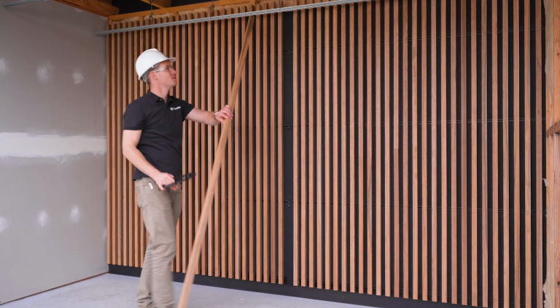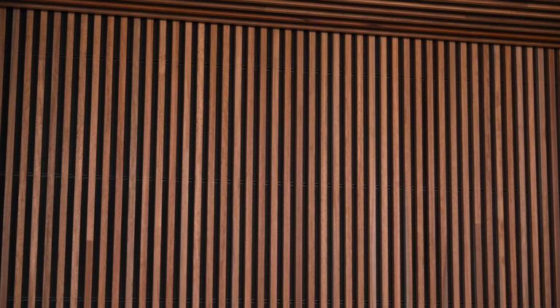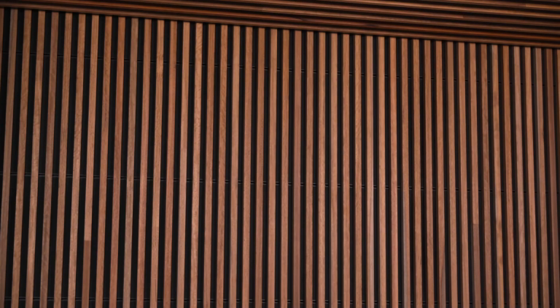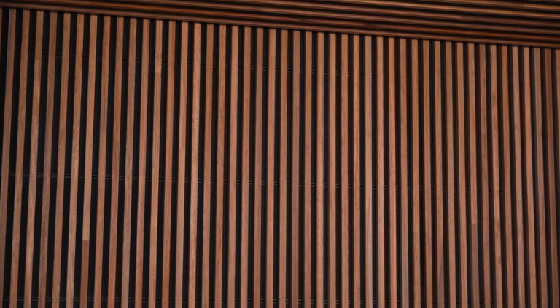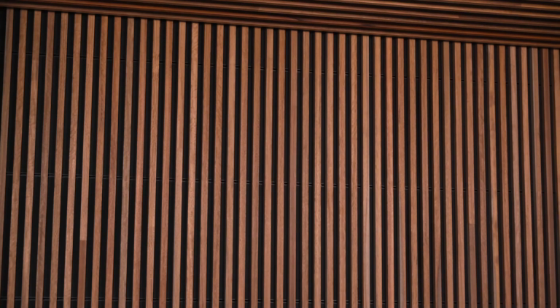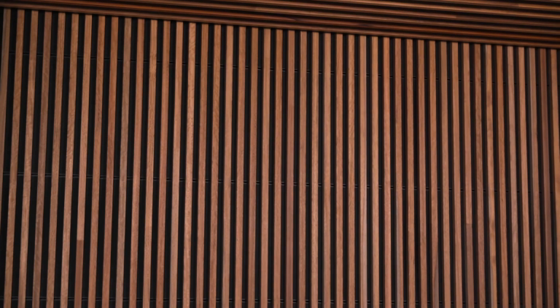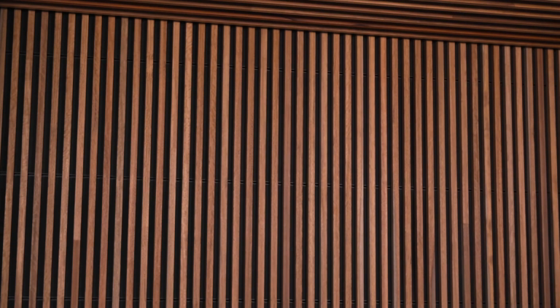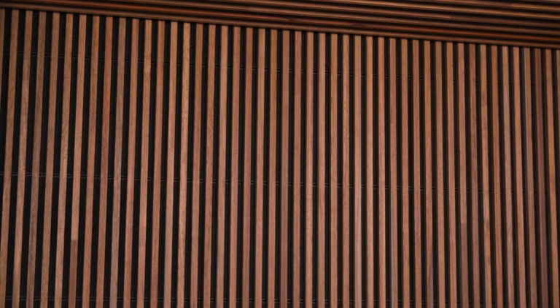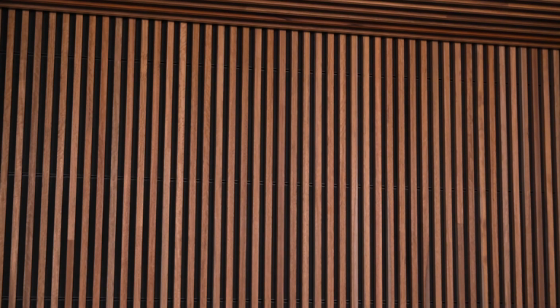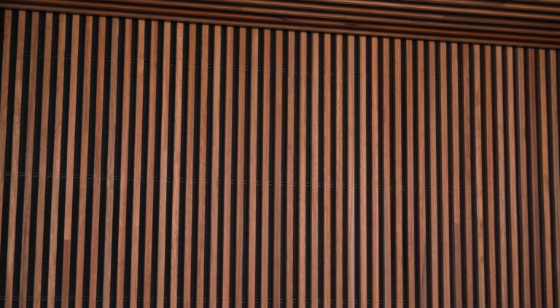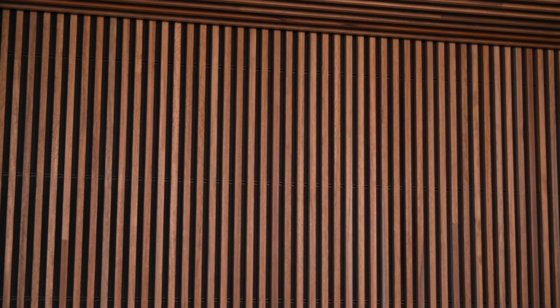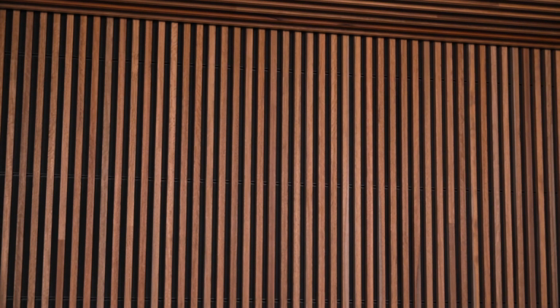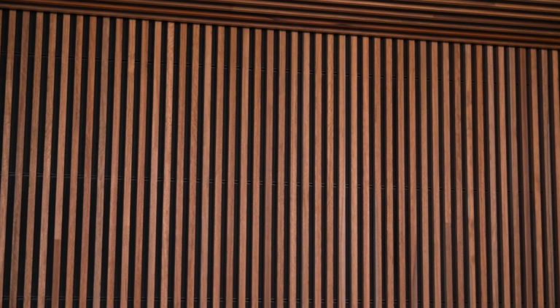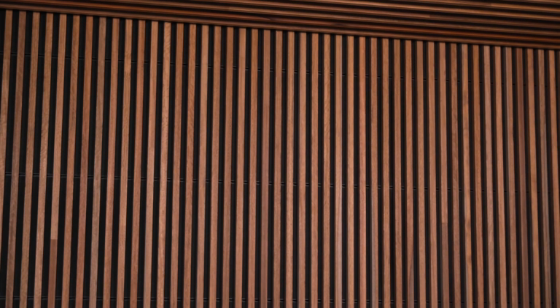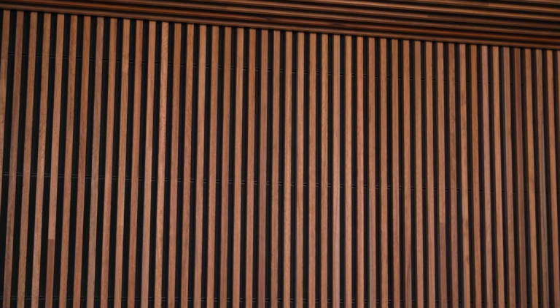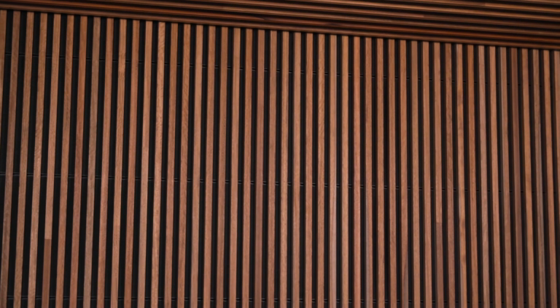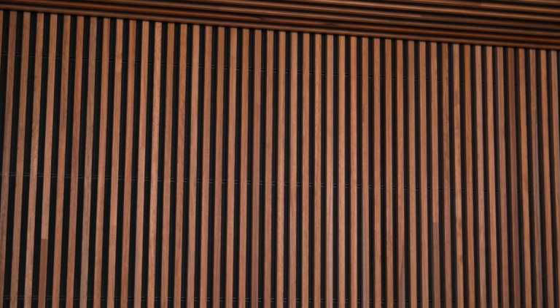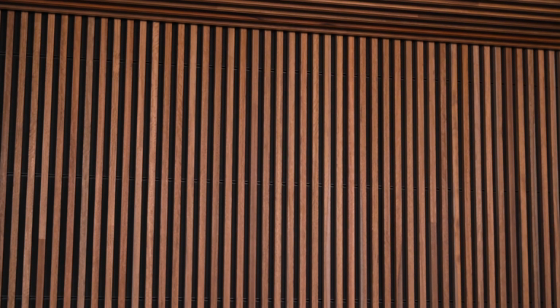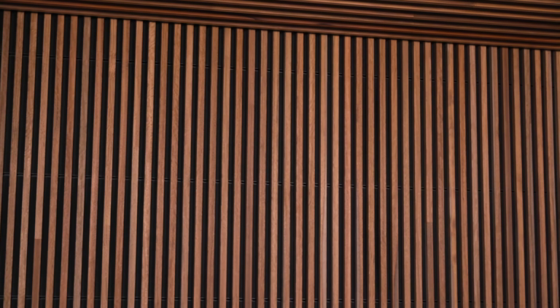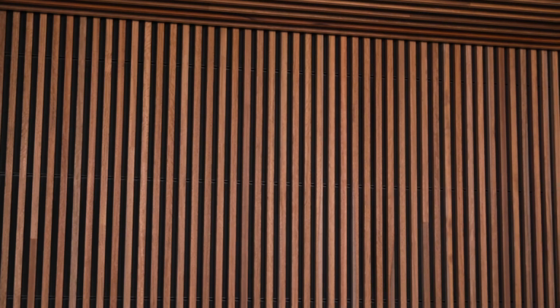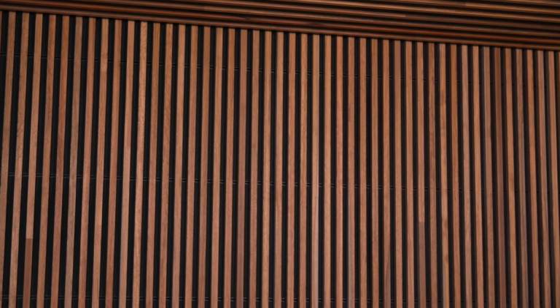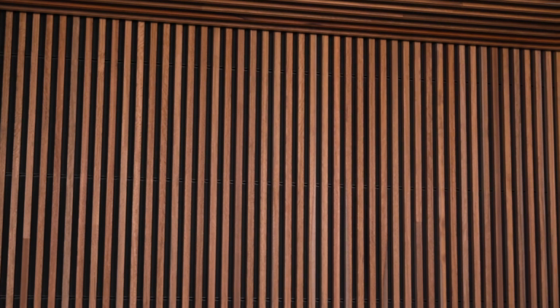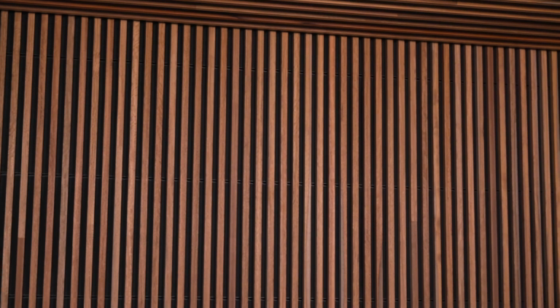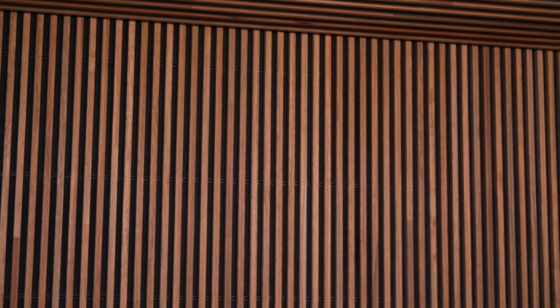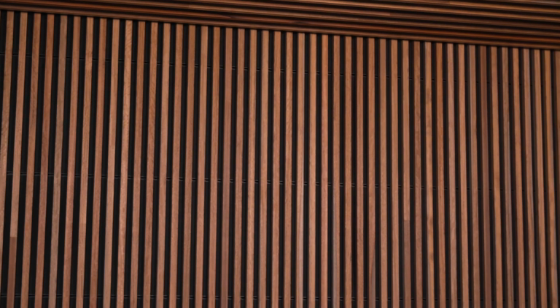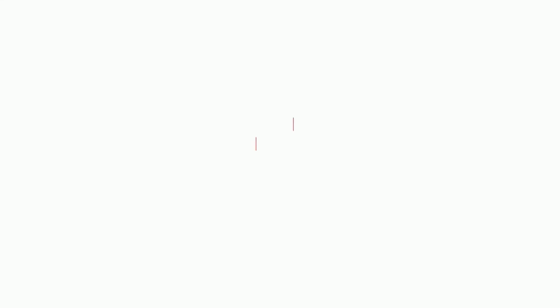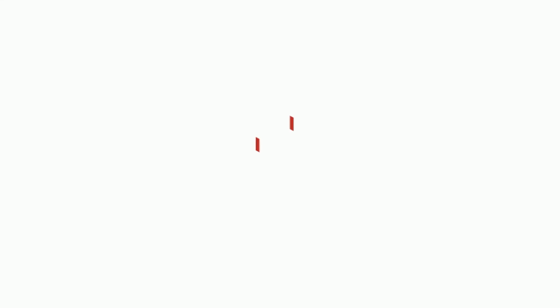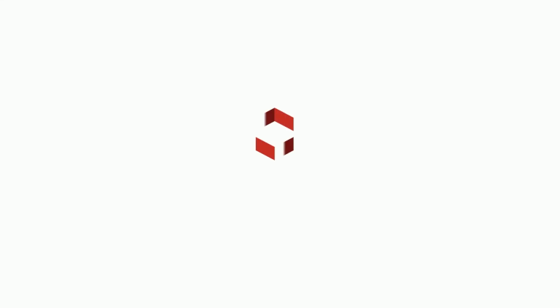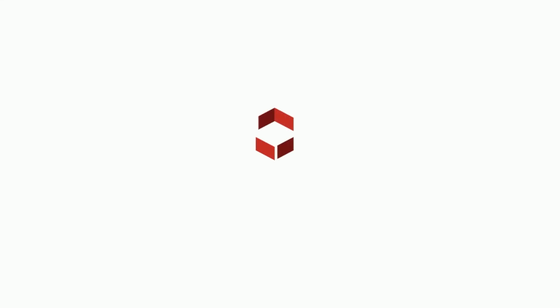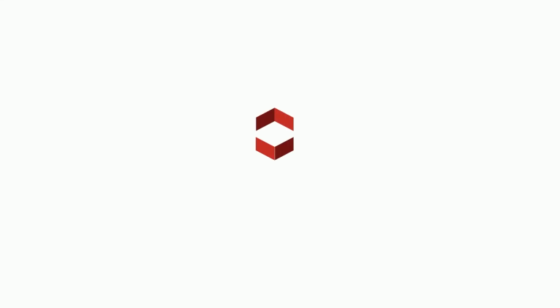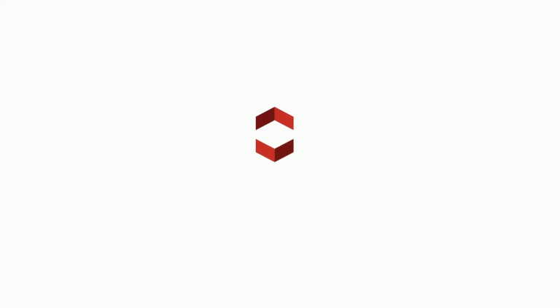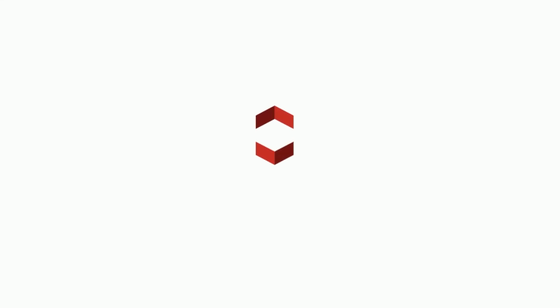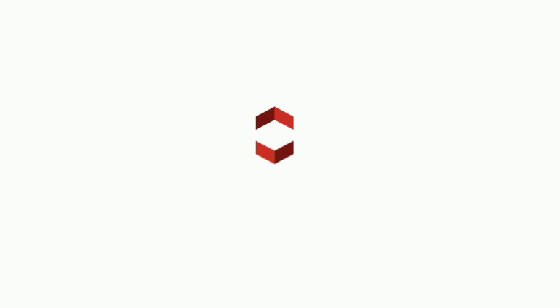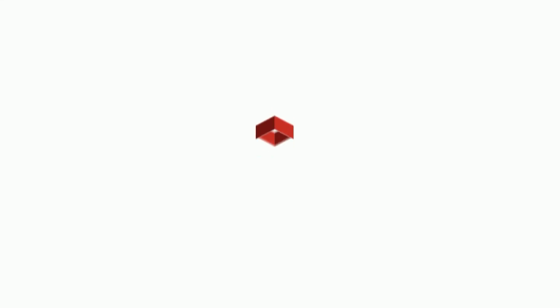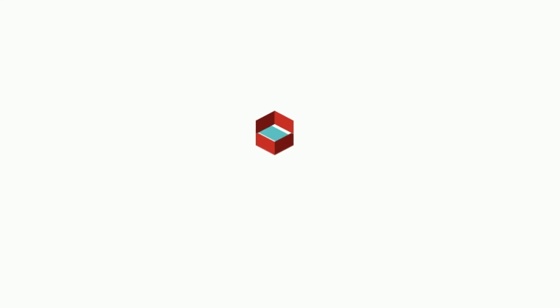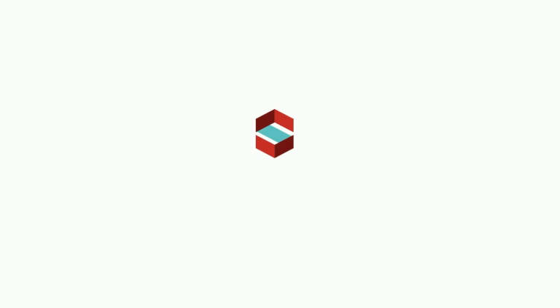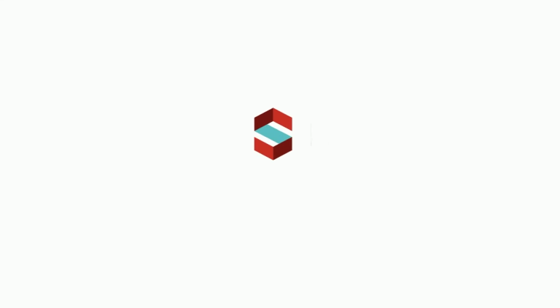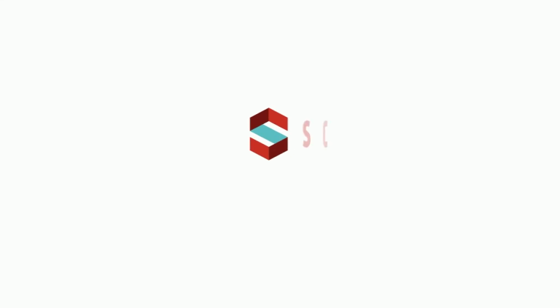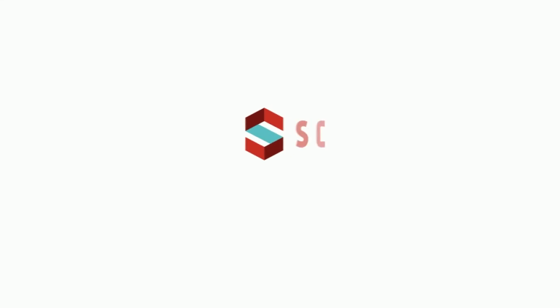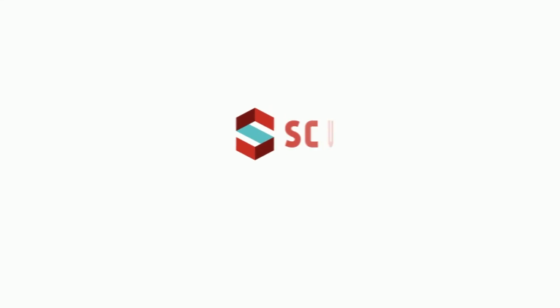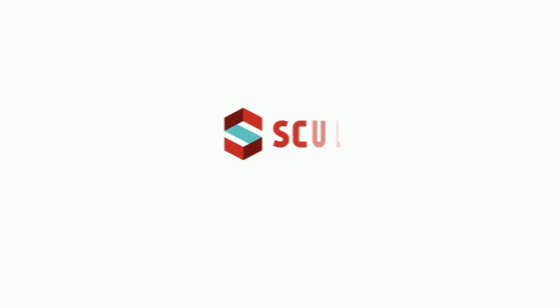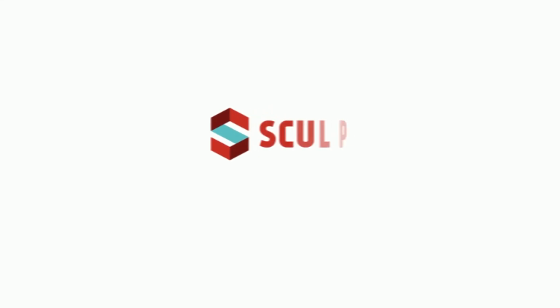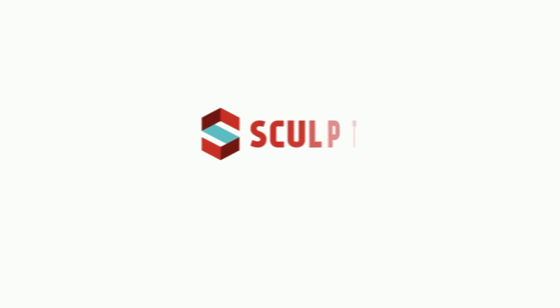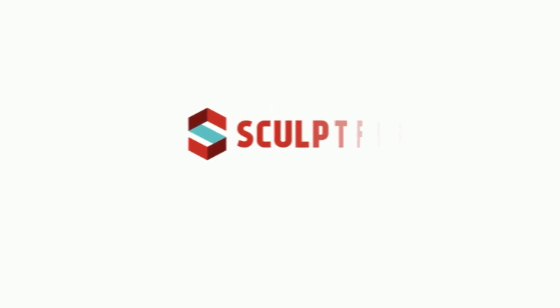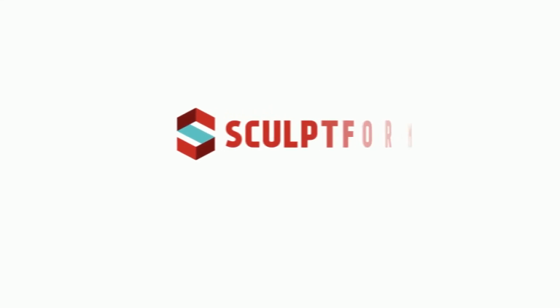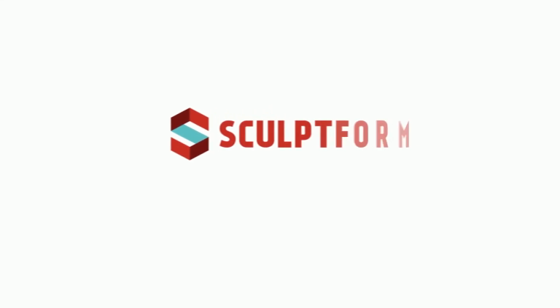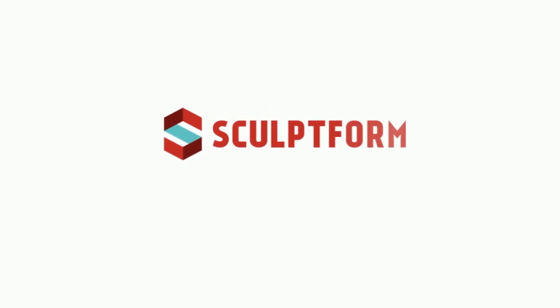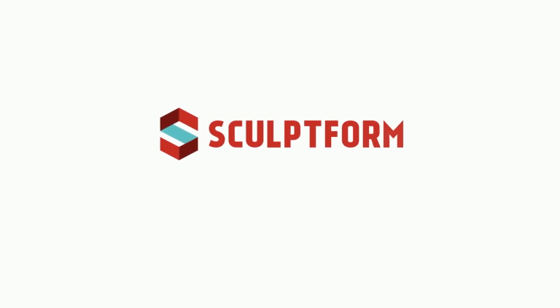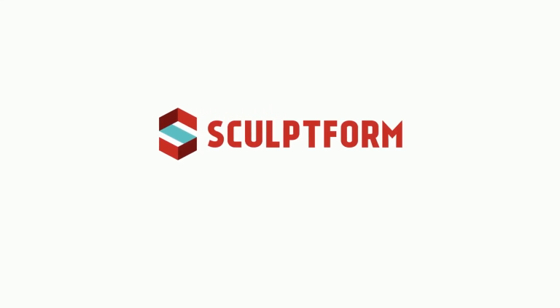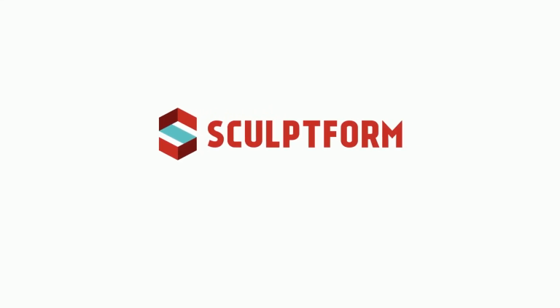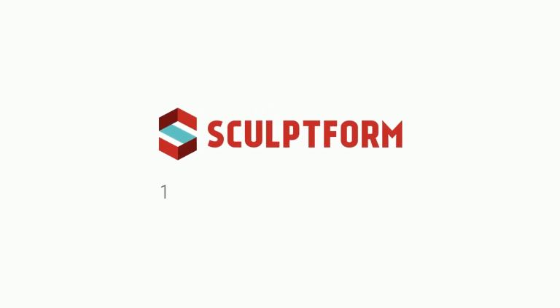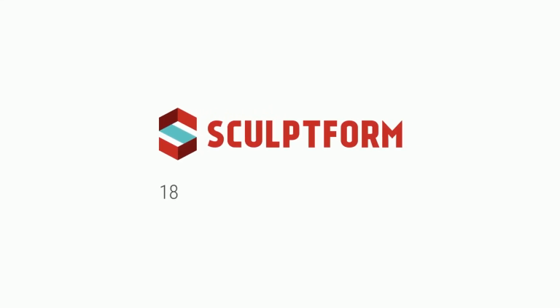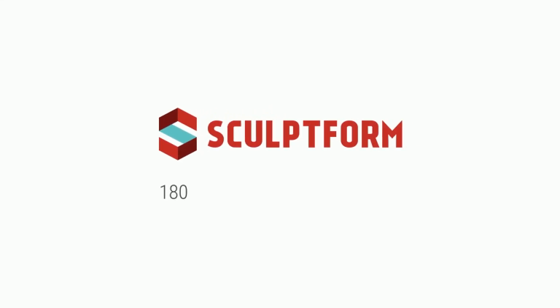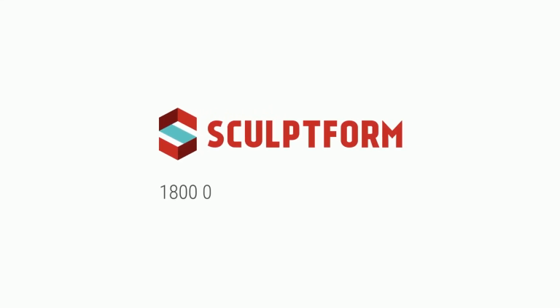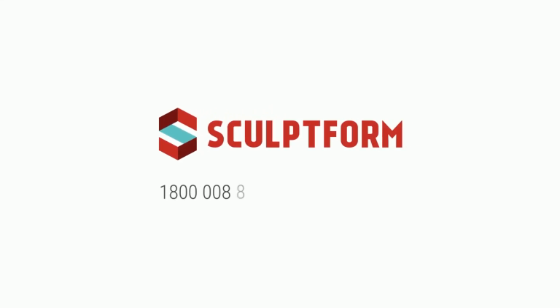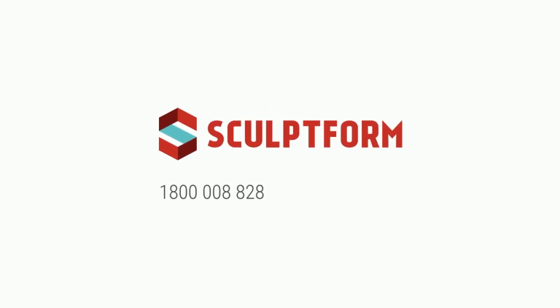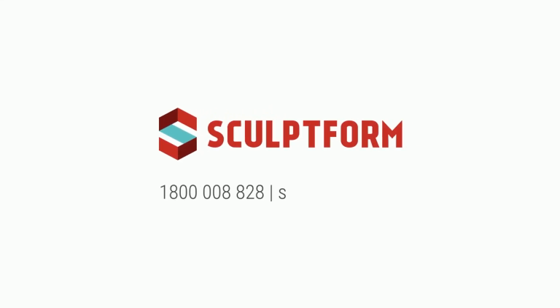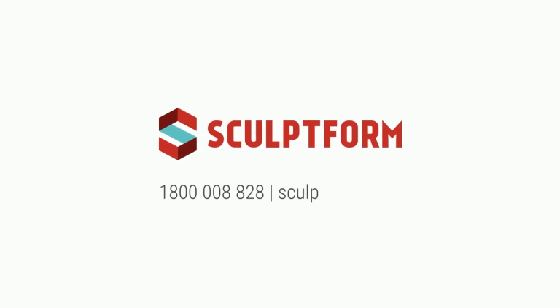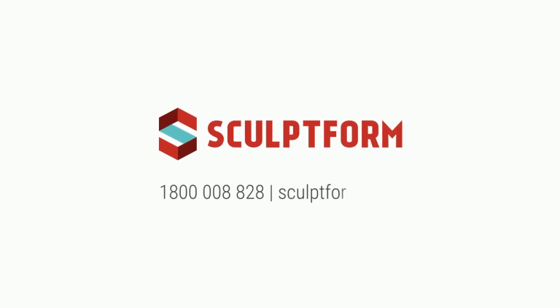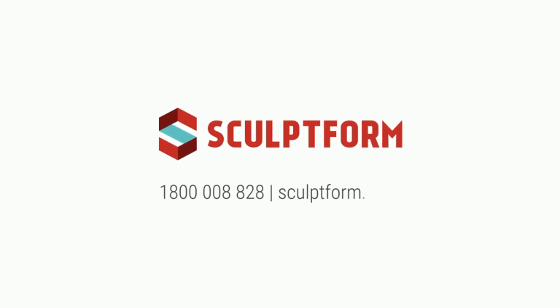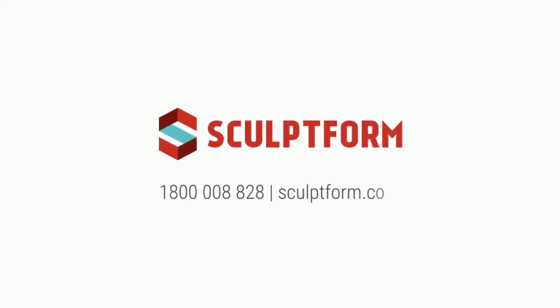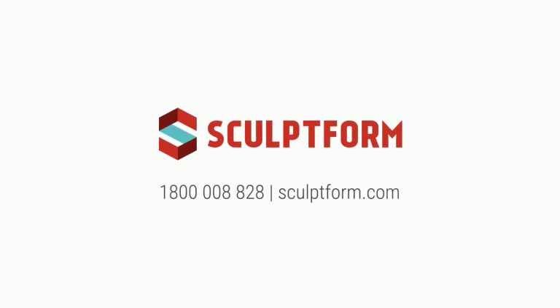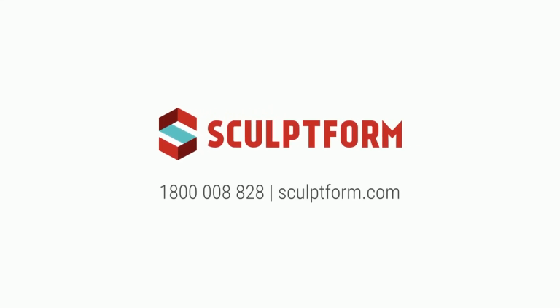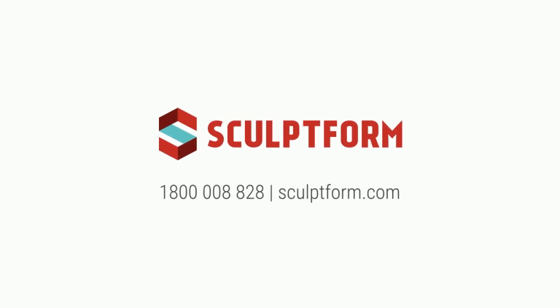If you have any questions that we didn't cover in this video, then feel free to call us on 1800 008 828.